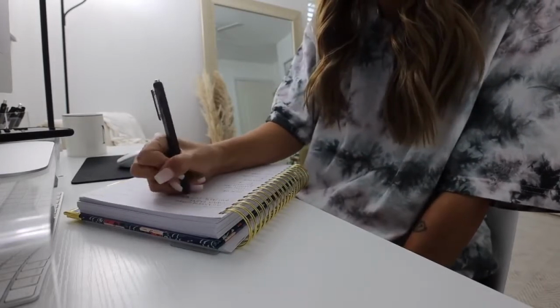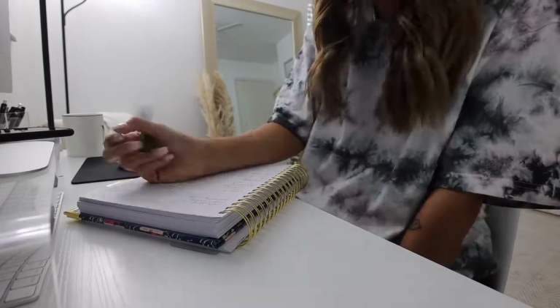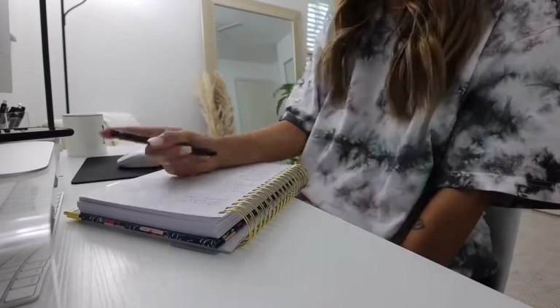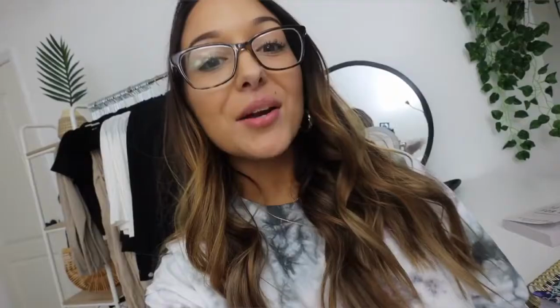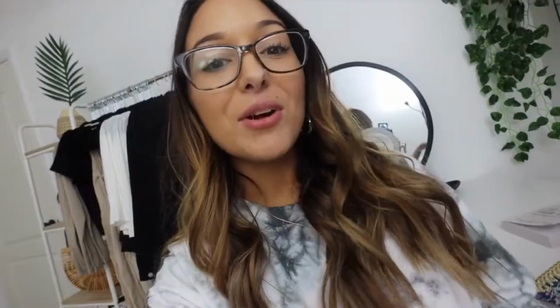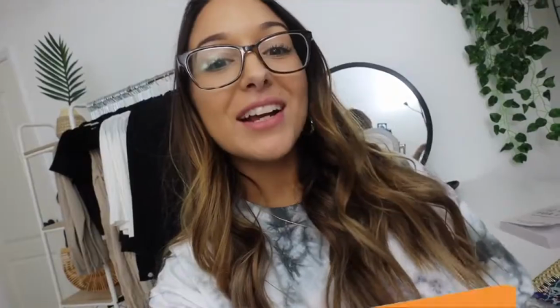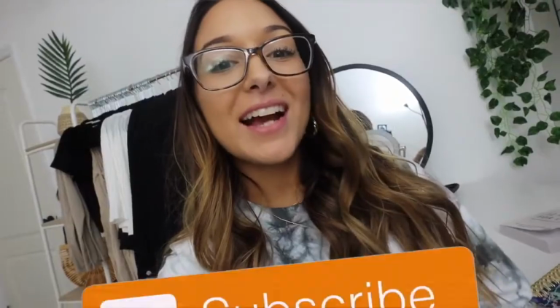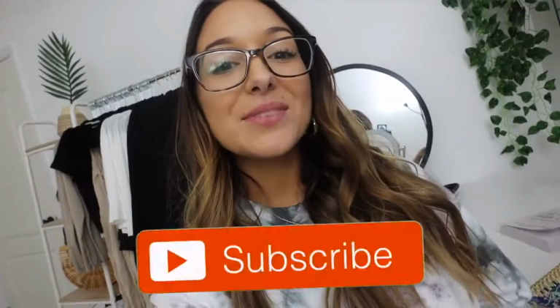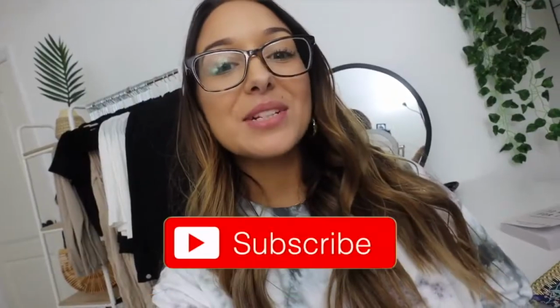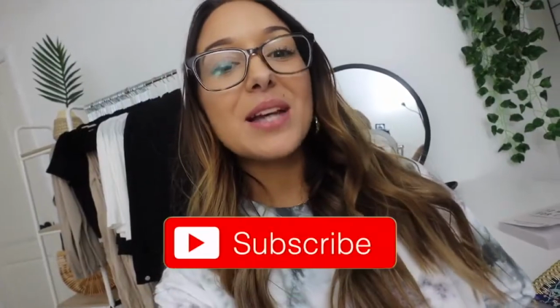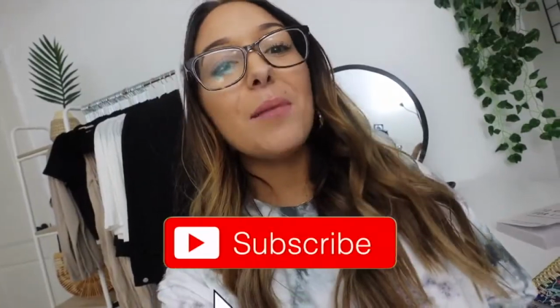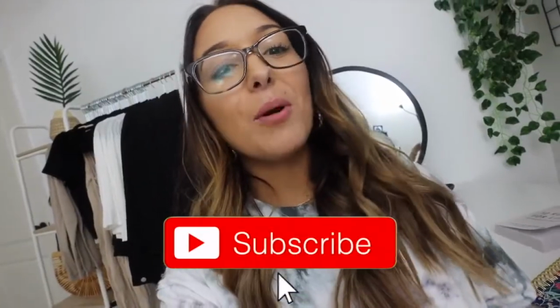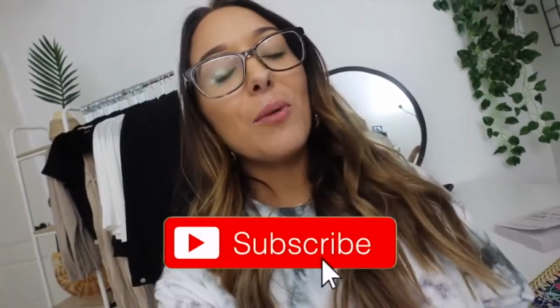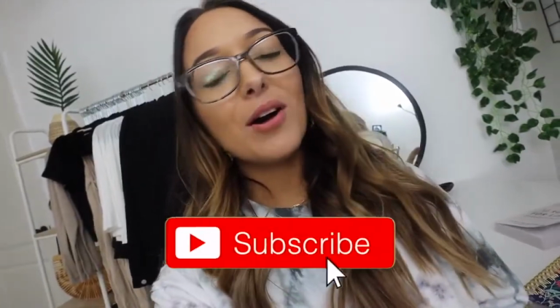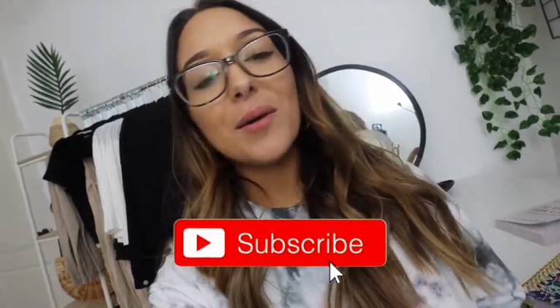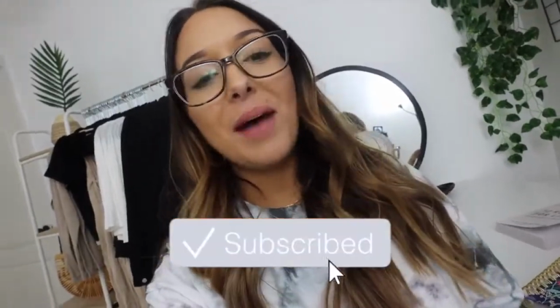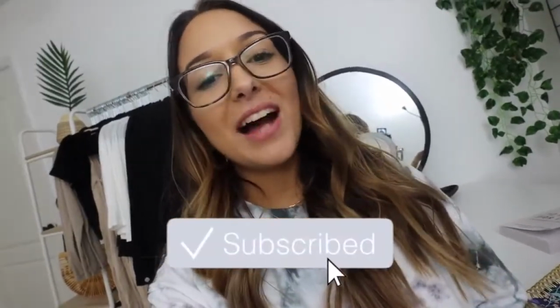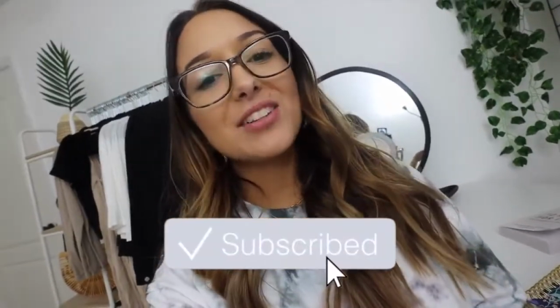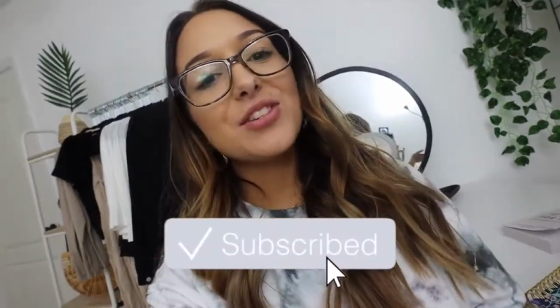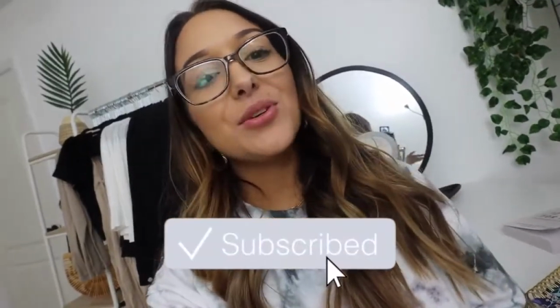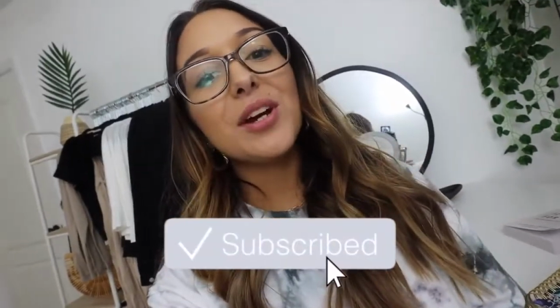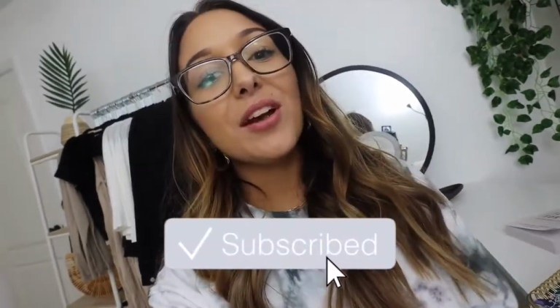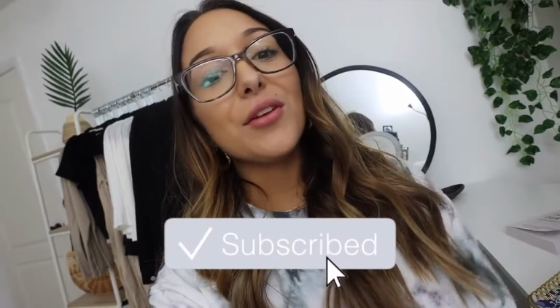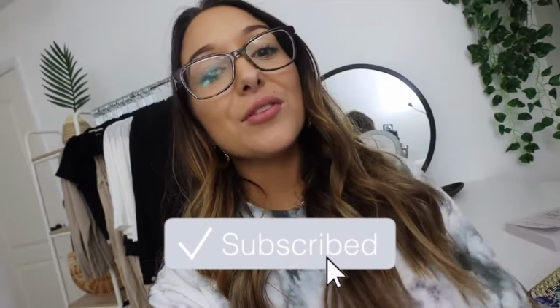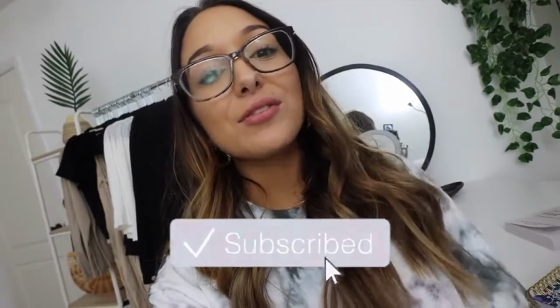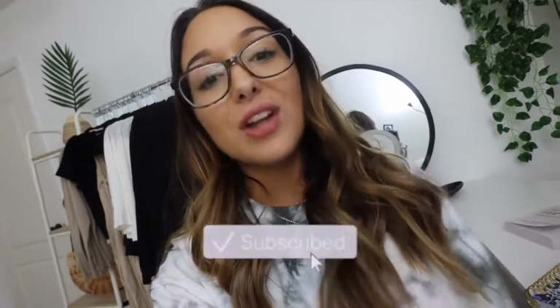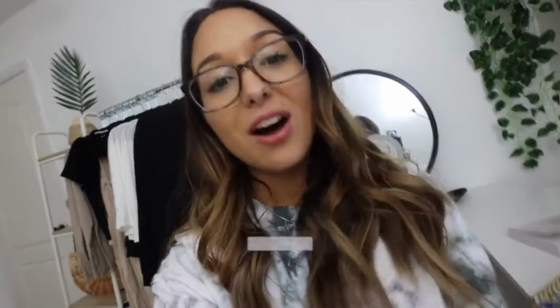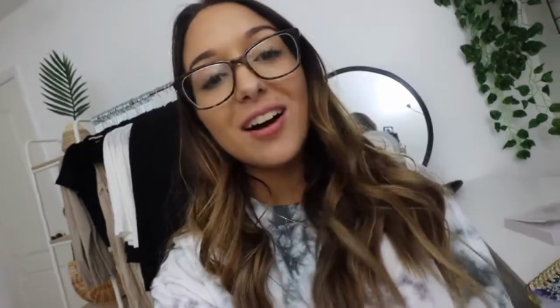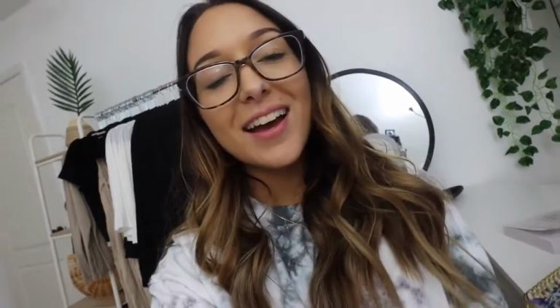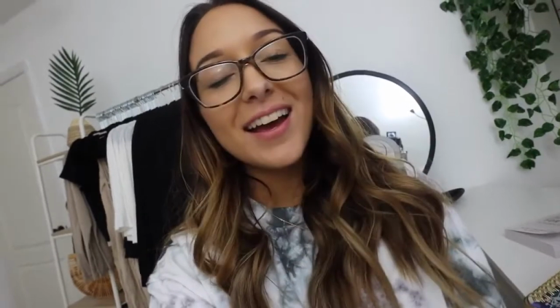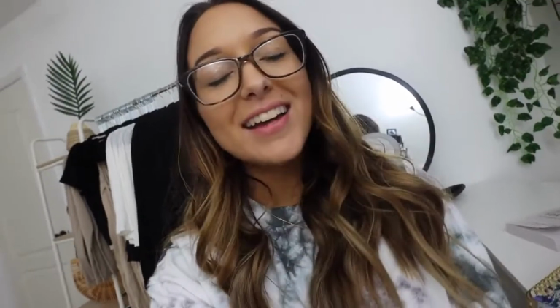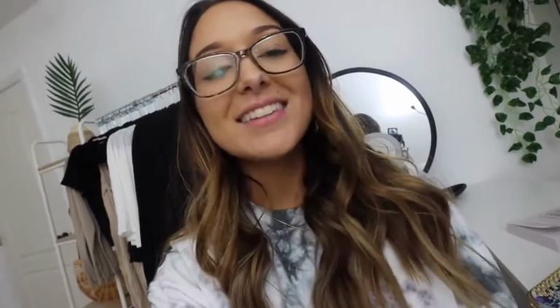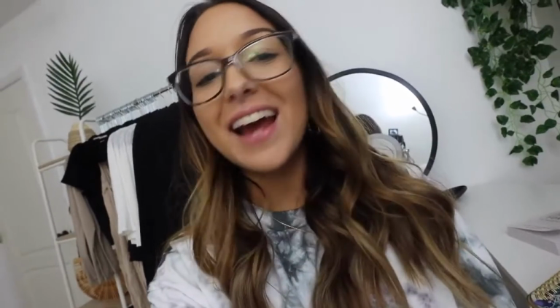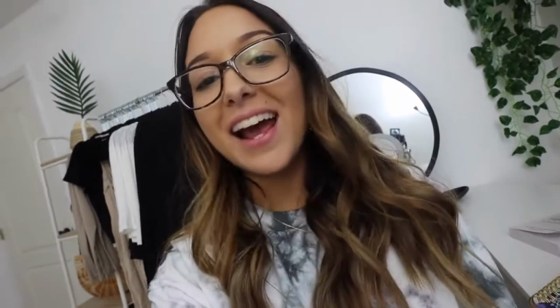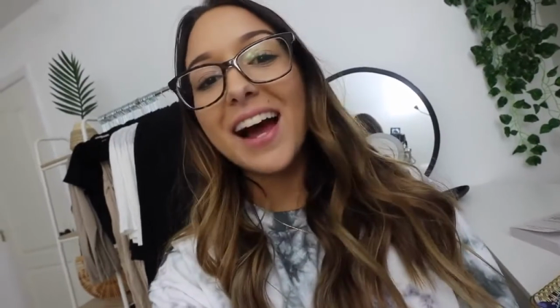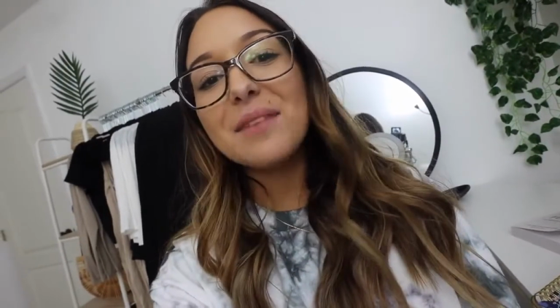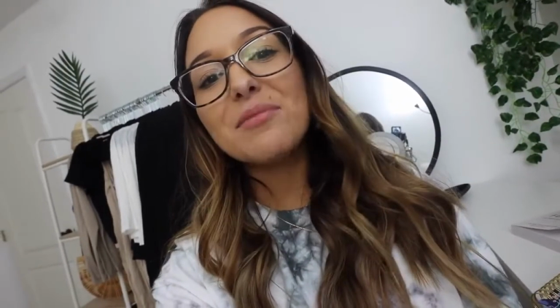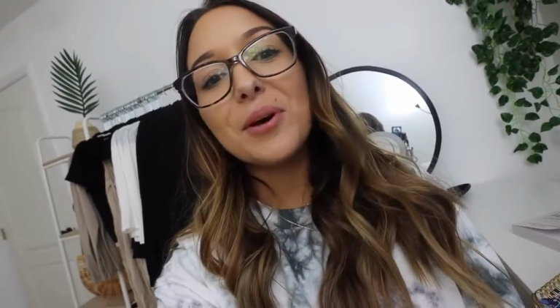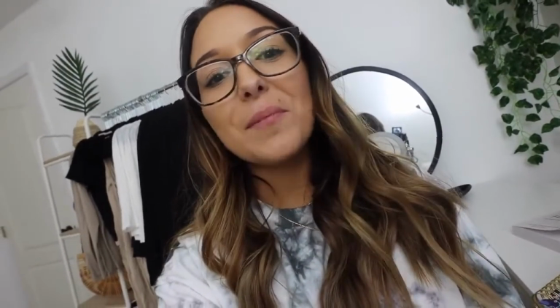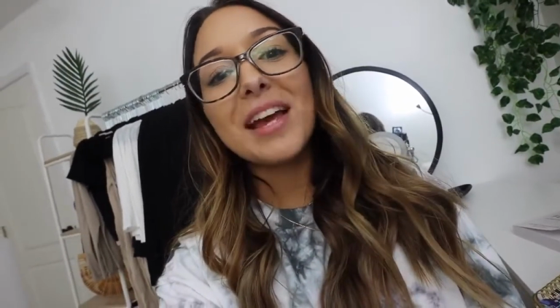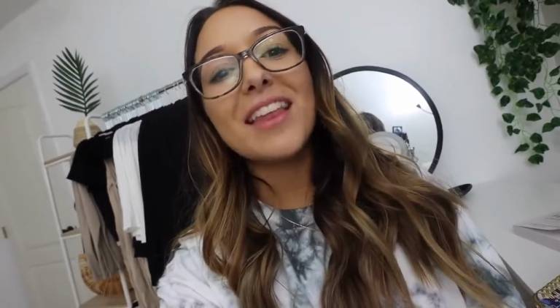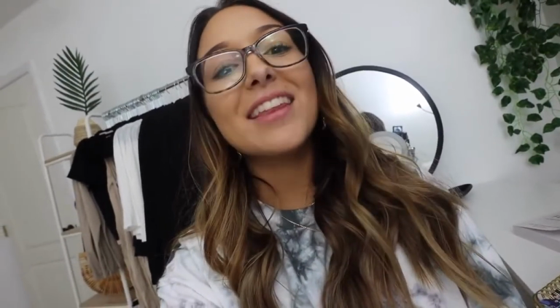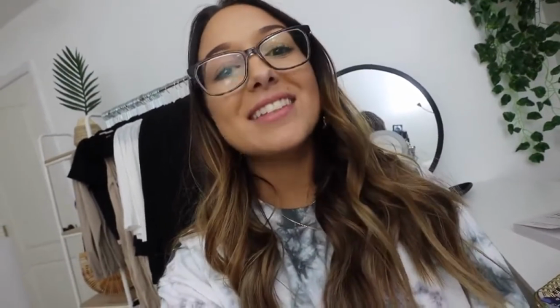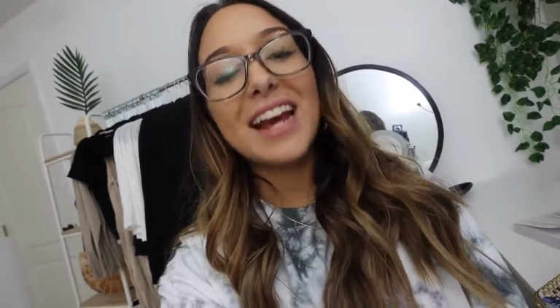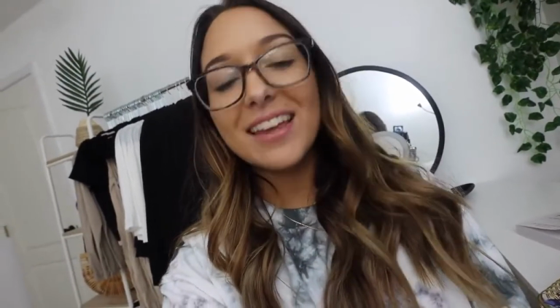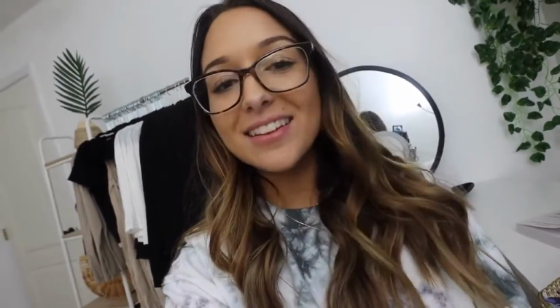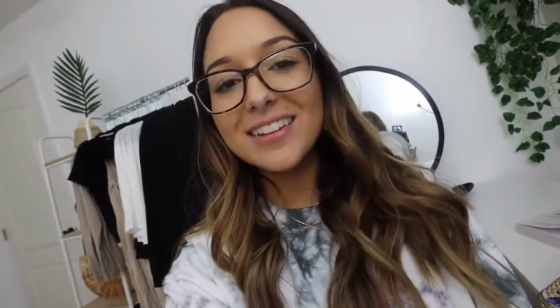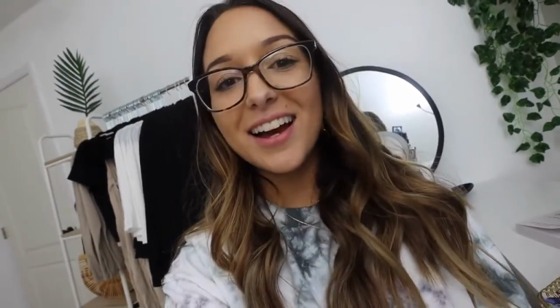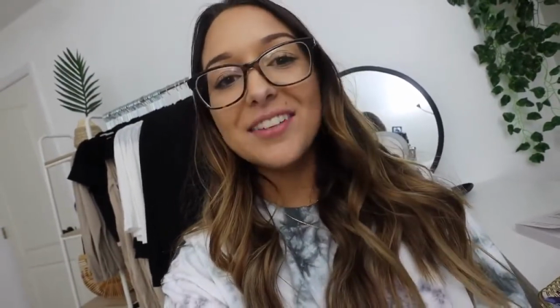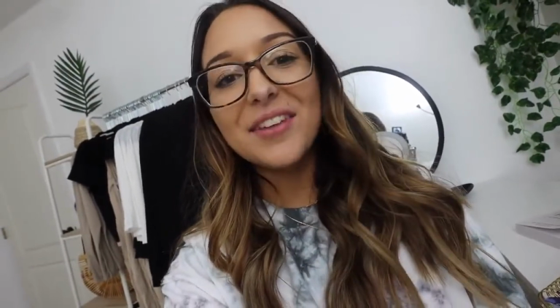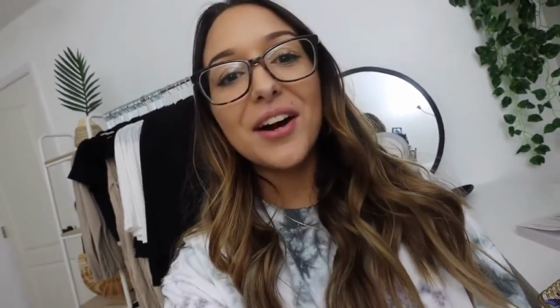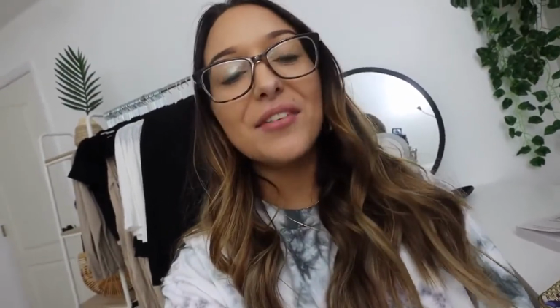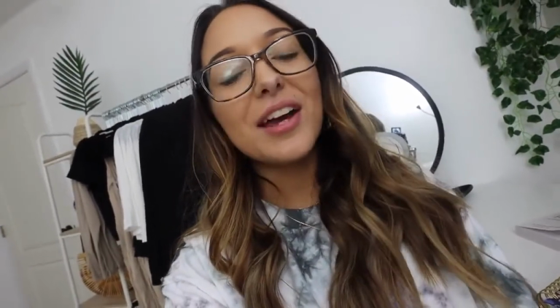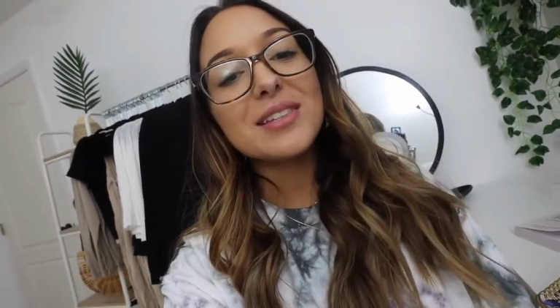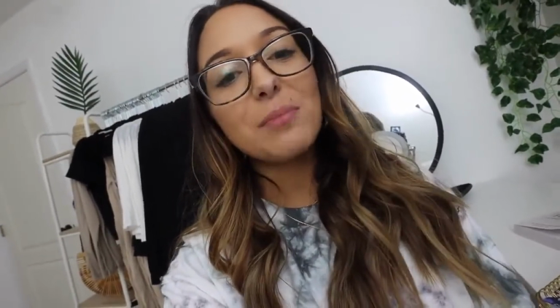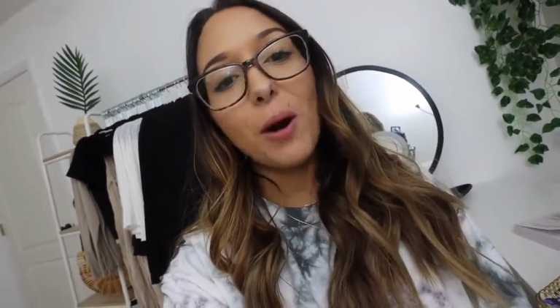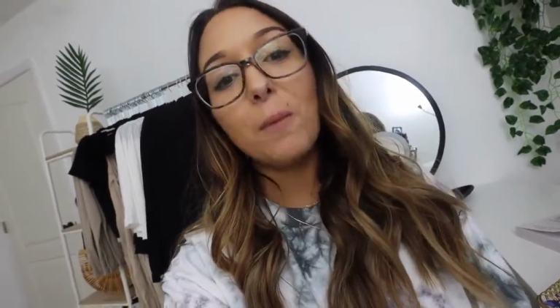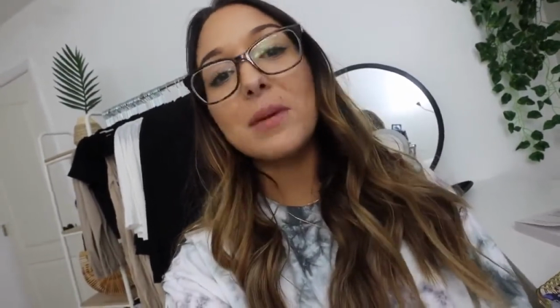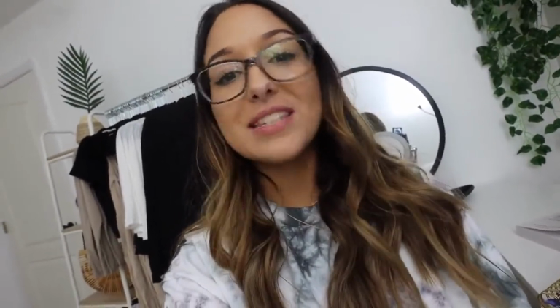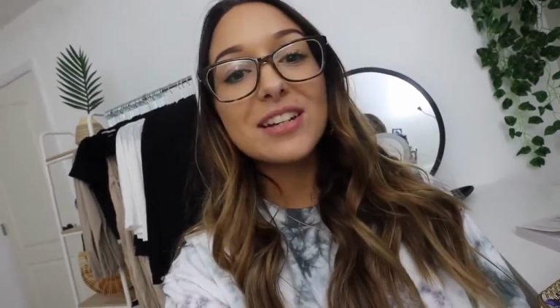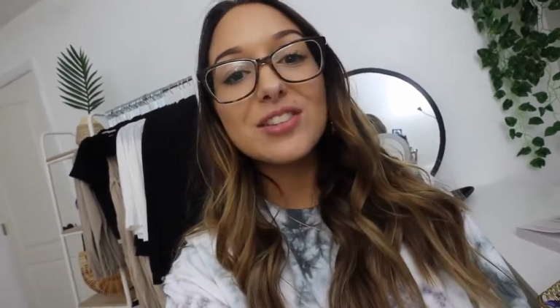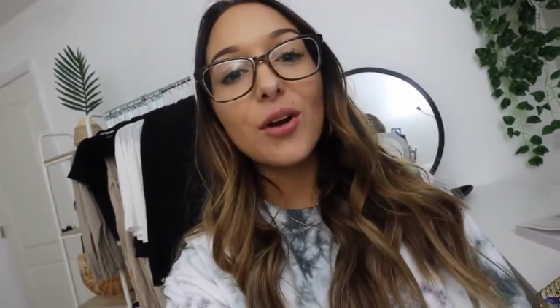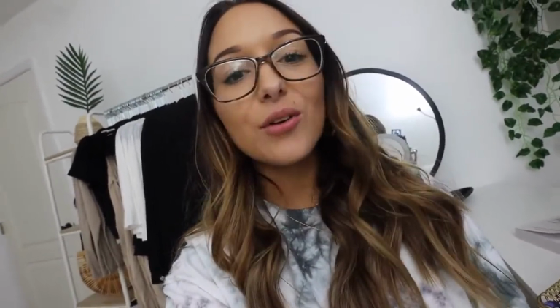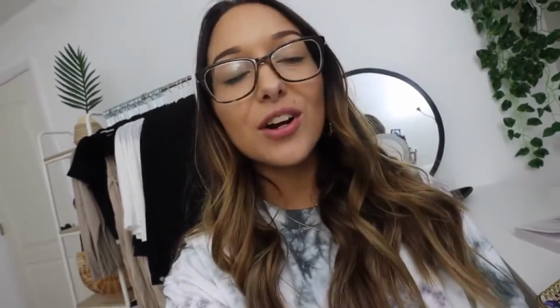Good morning guys, what's up? Welcome back to another vlog. Today I'm filming the day in the life of a small business owner.